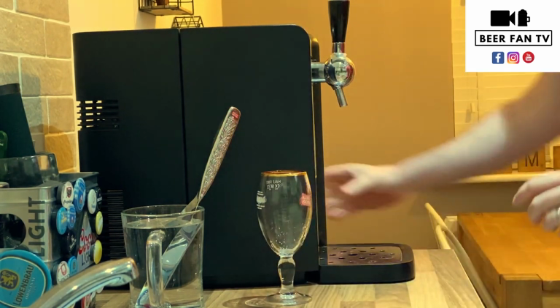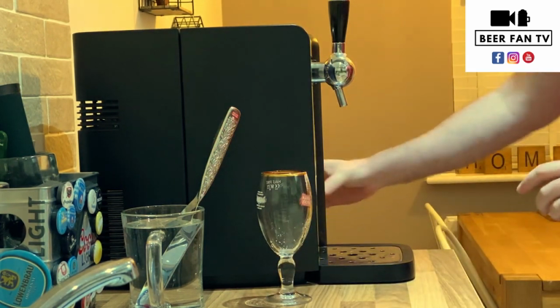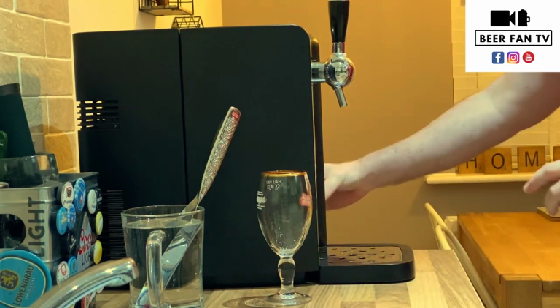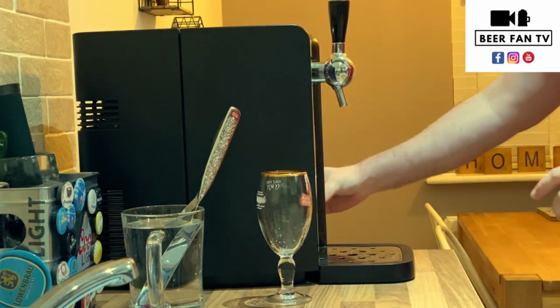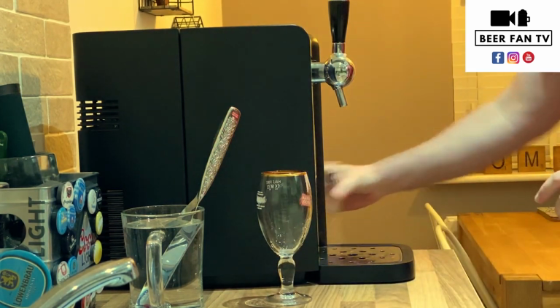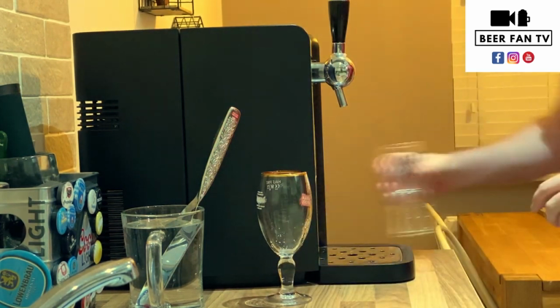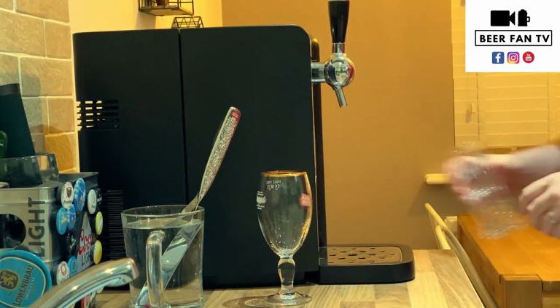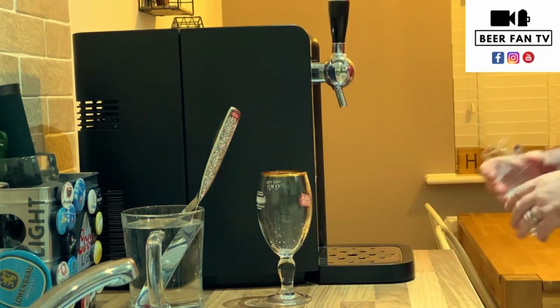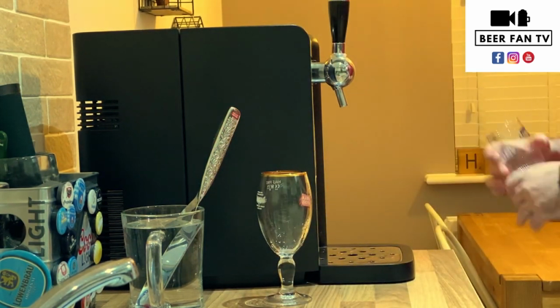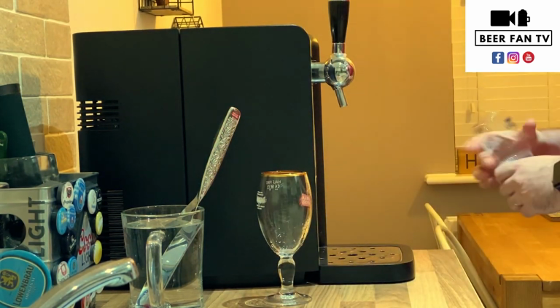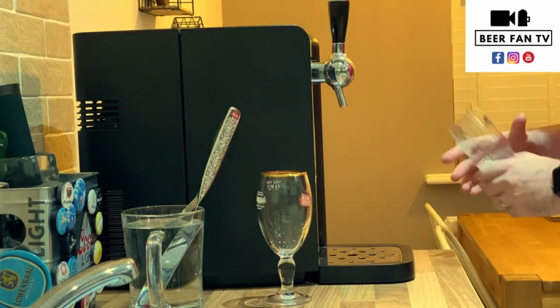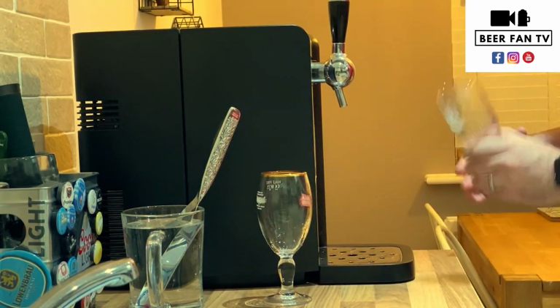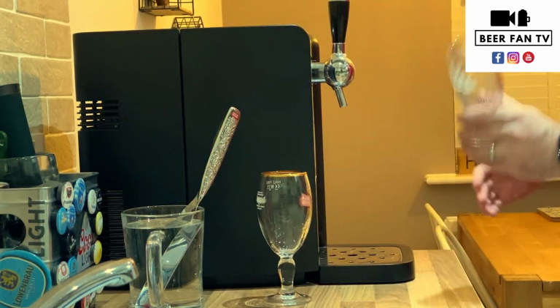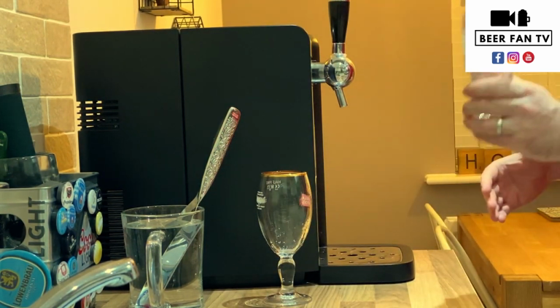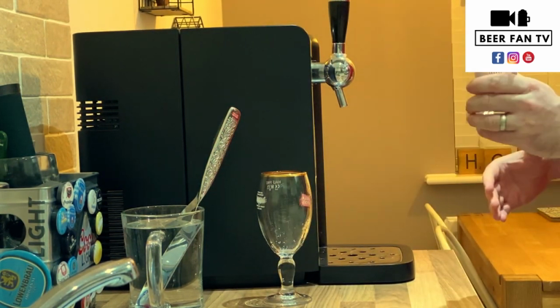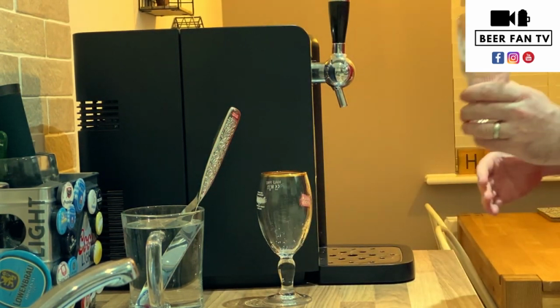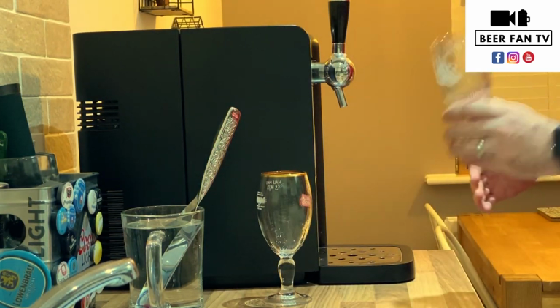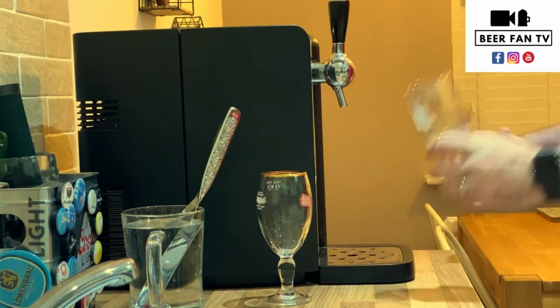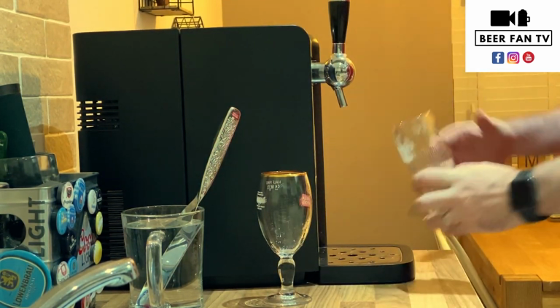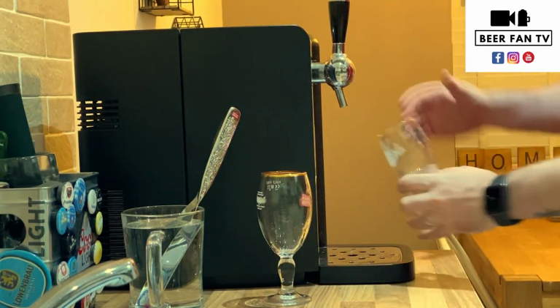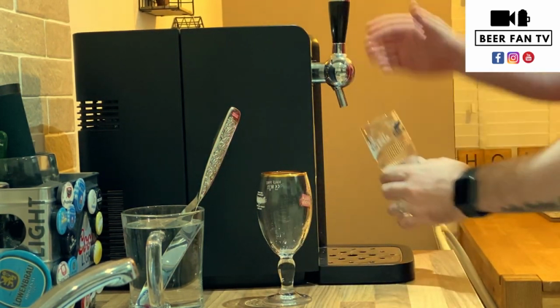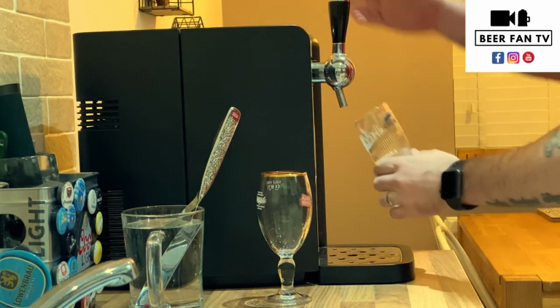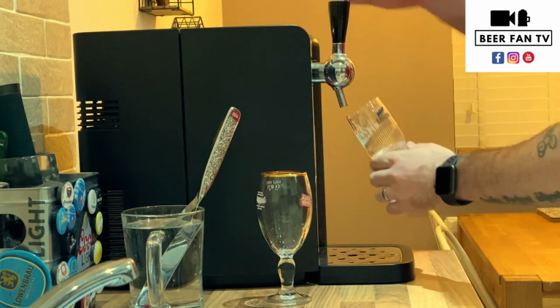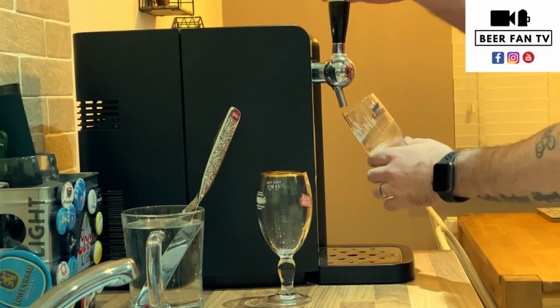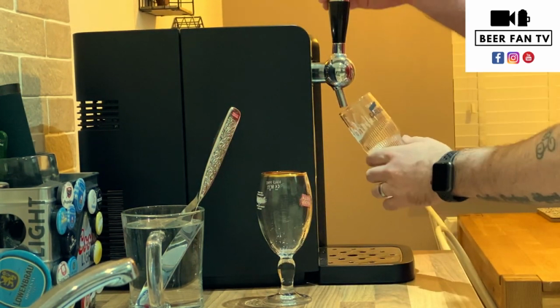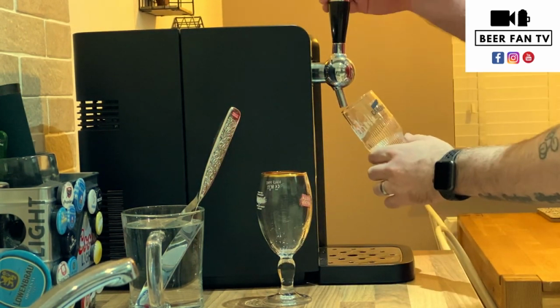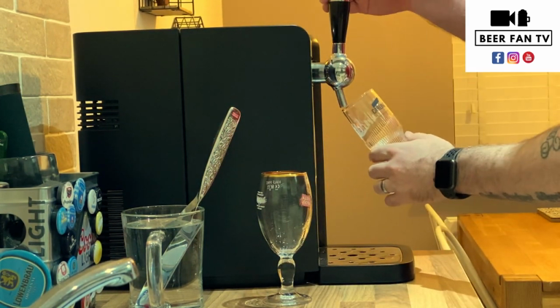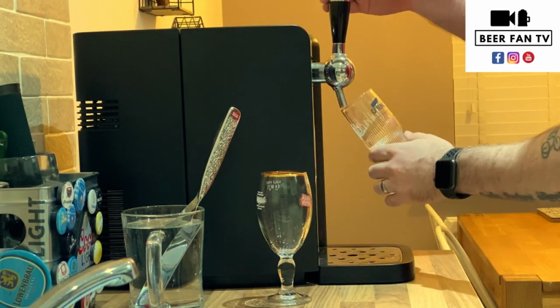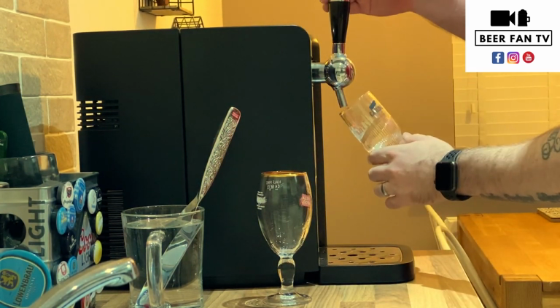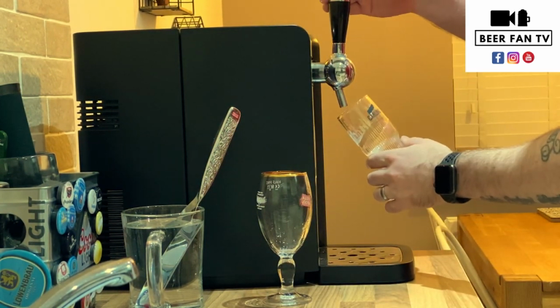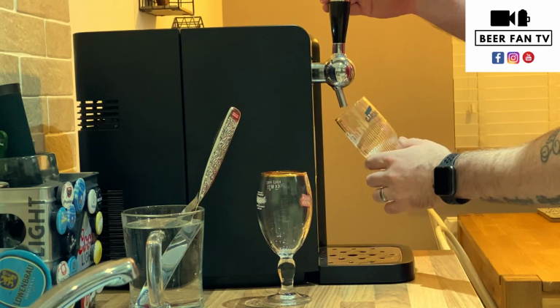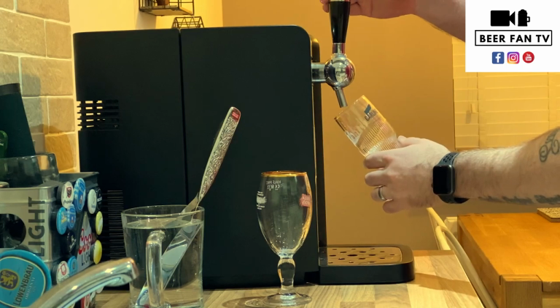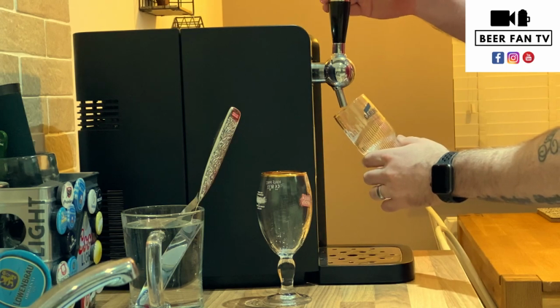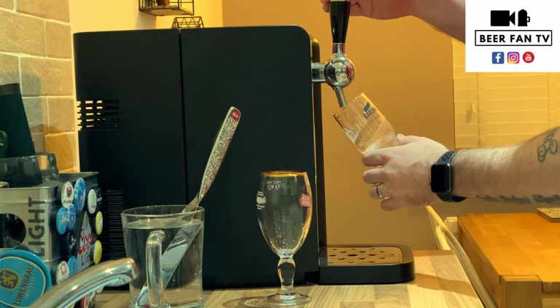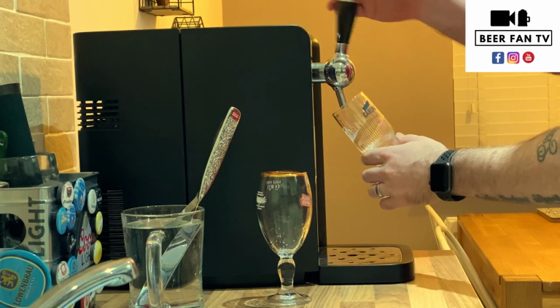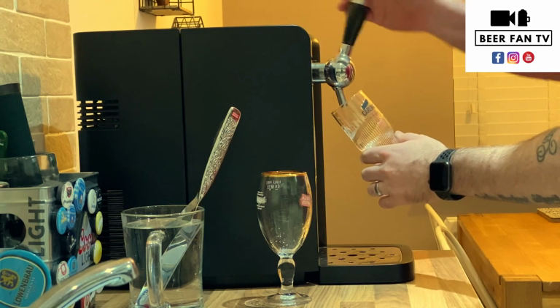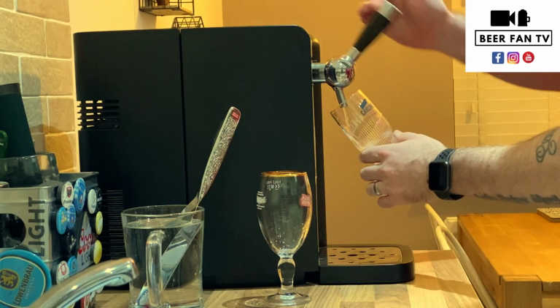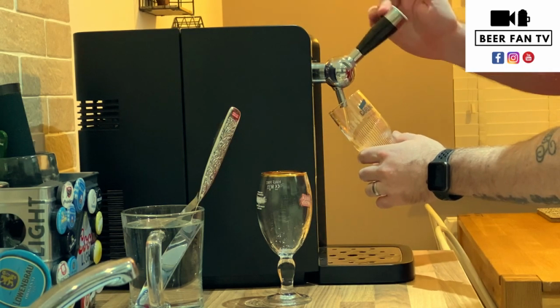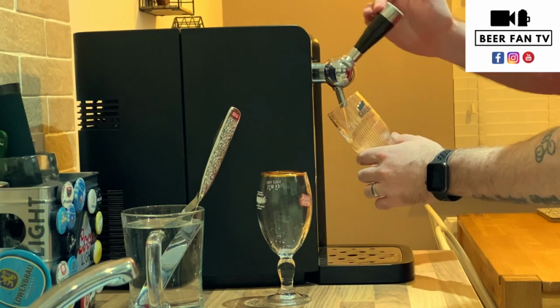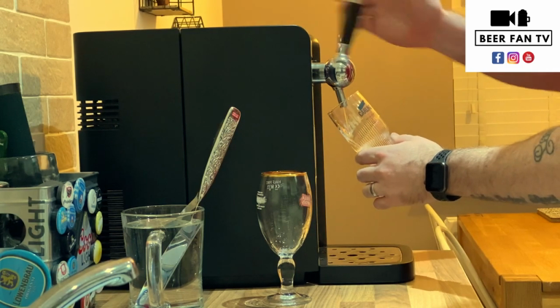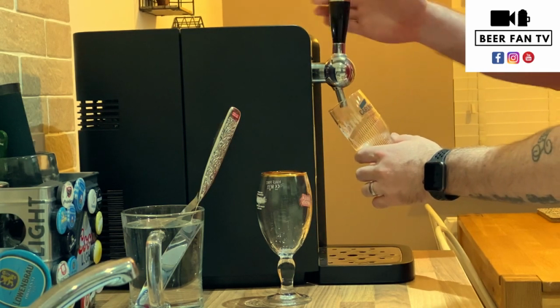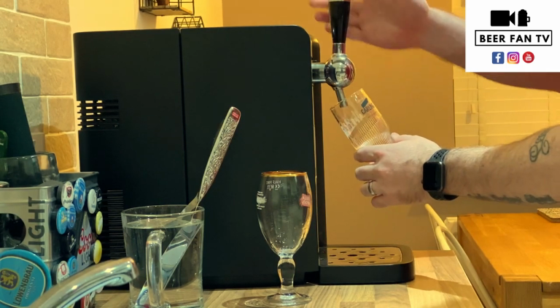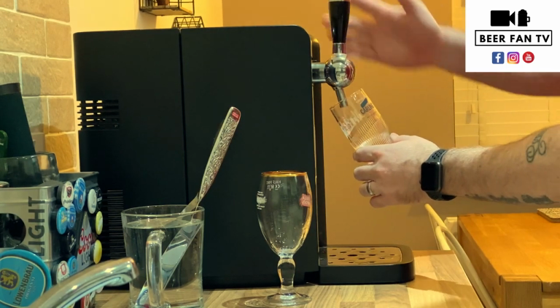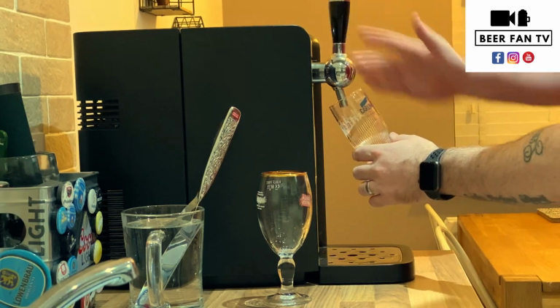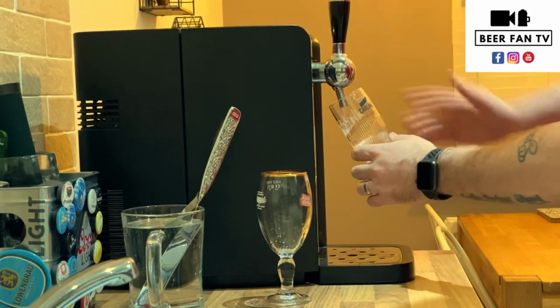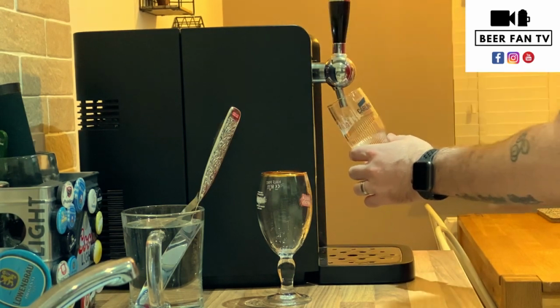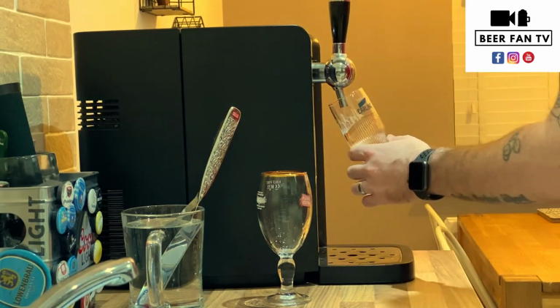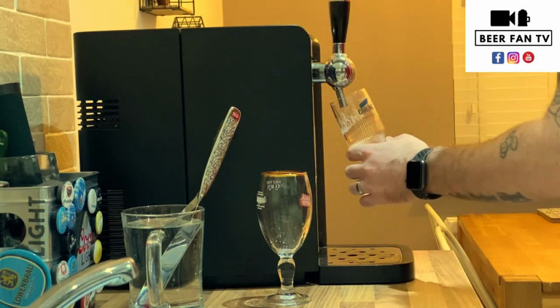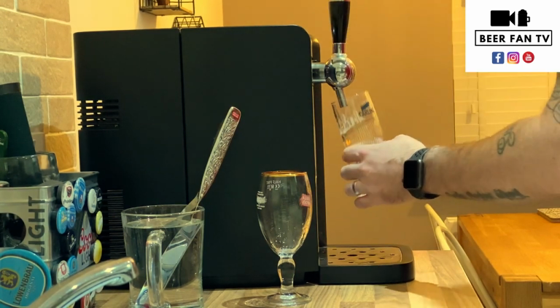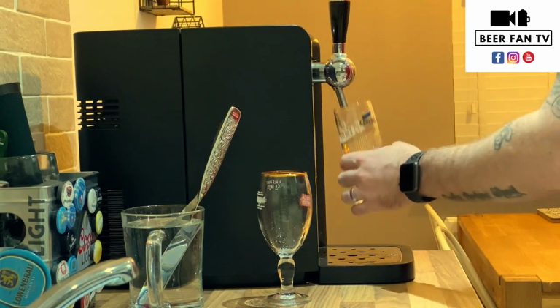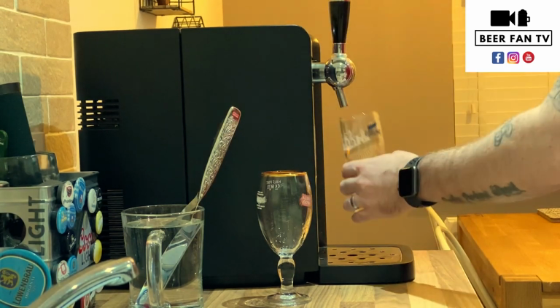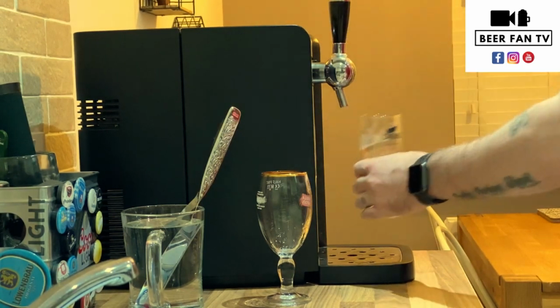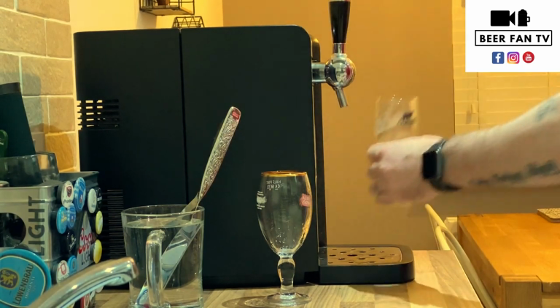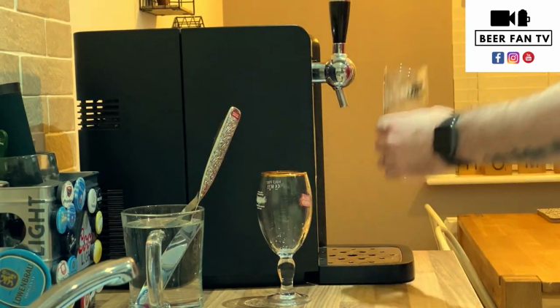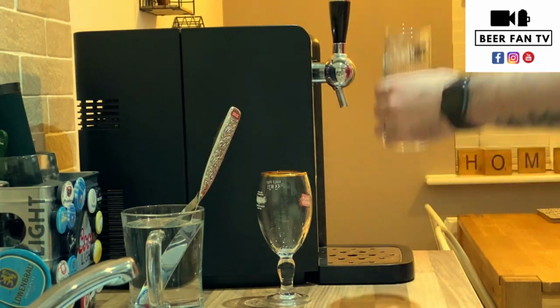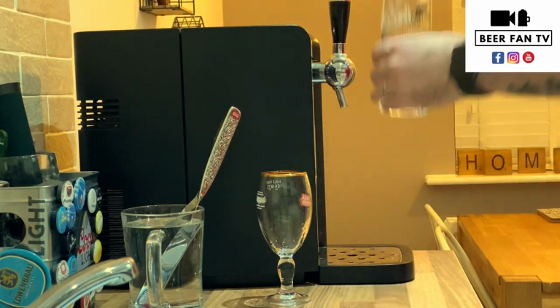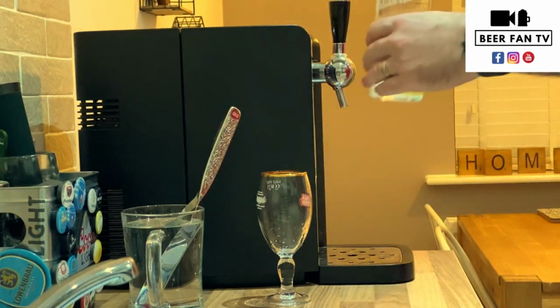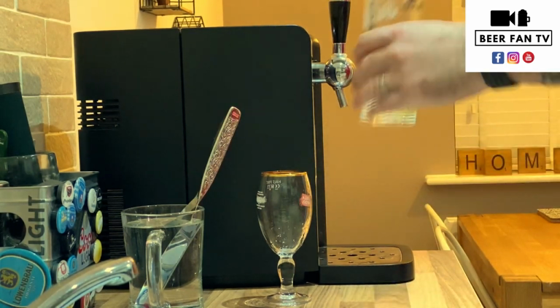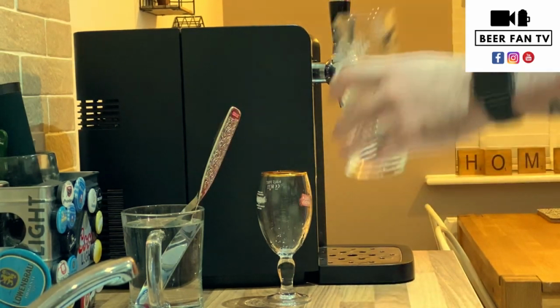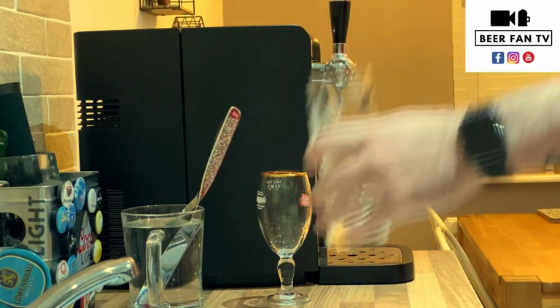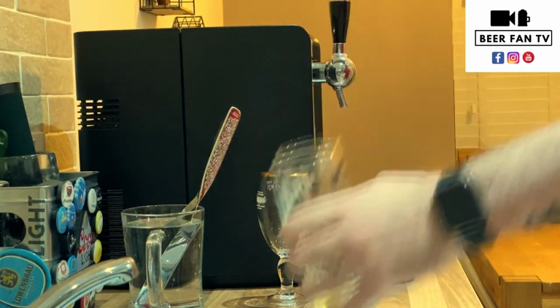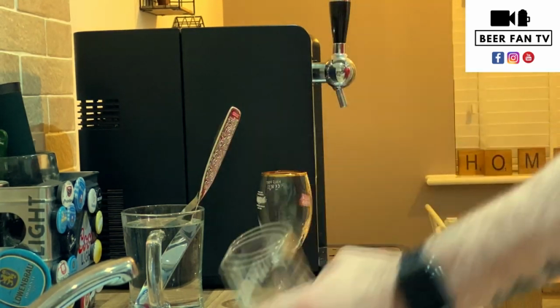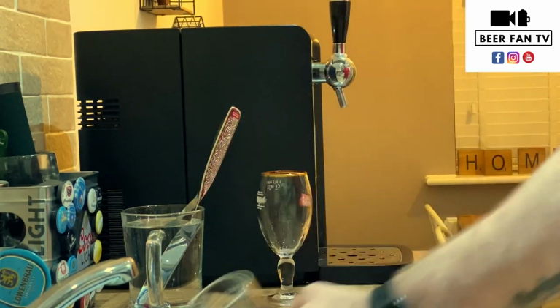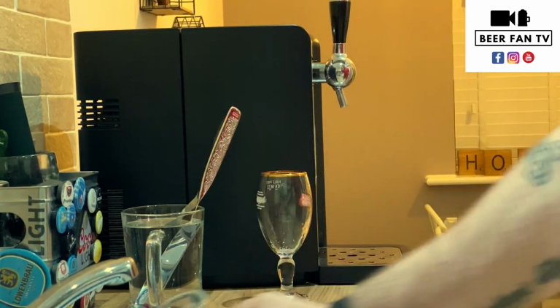We want to make sure the beer we pour into the glass is fresh, so we're going to get rid of the beer that's in the line. Just discard that — not needed.